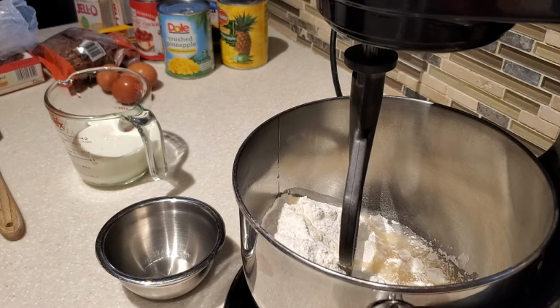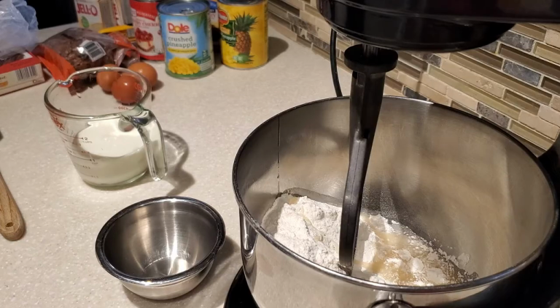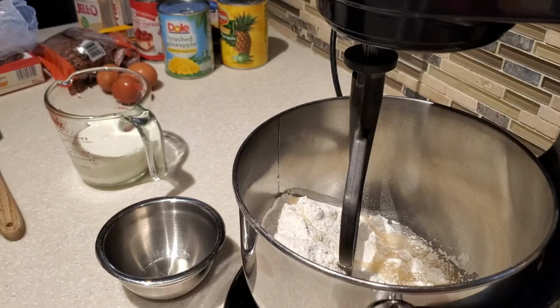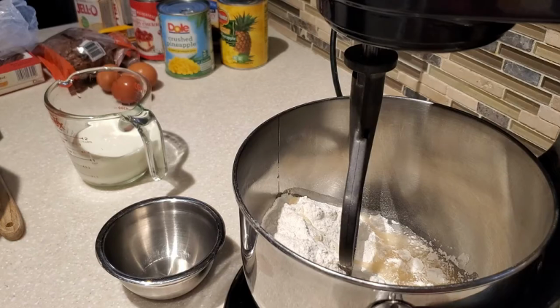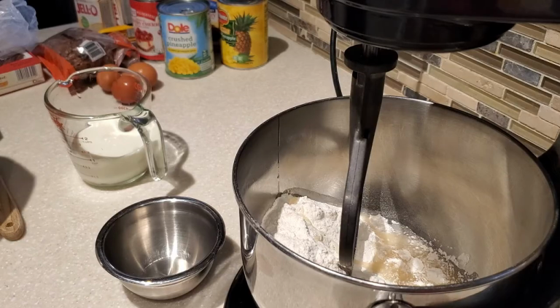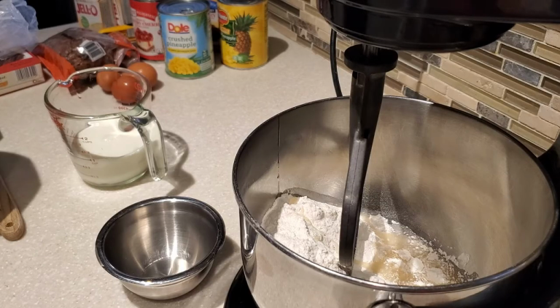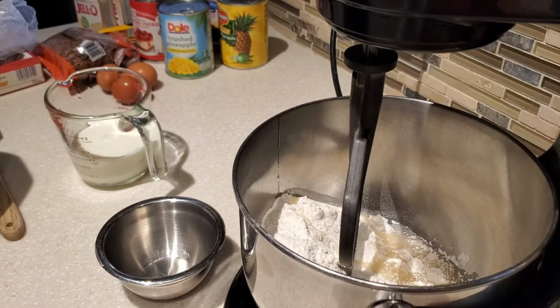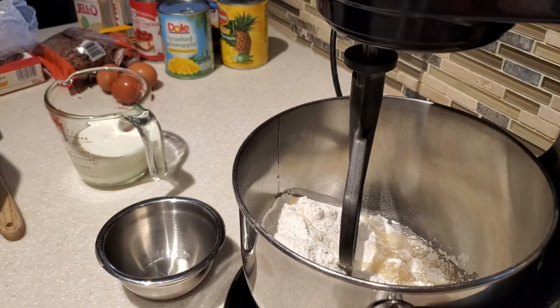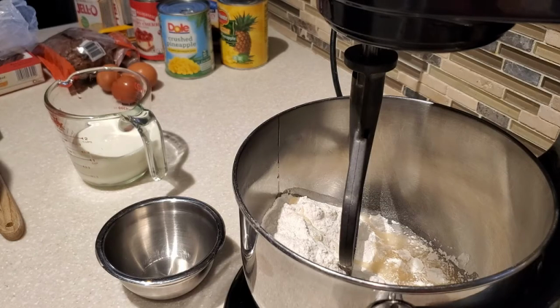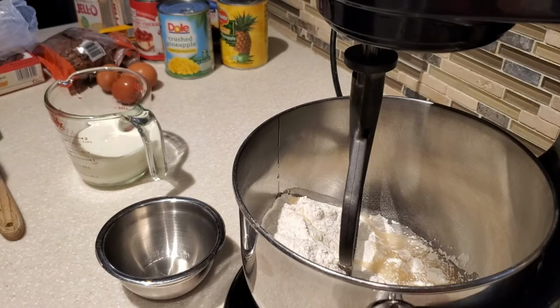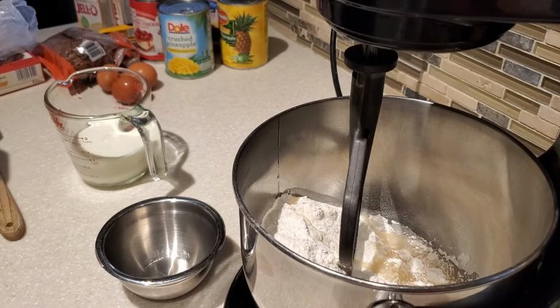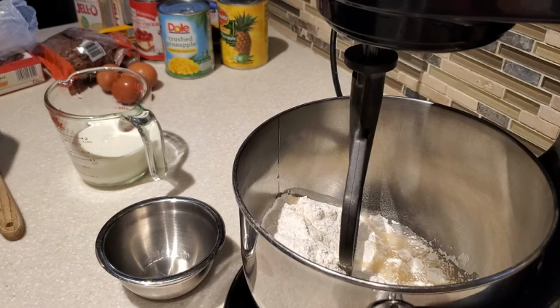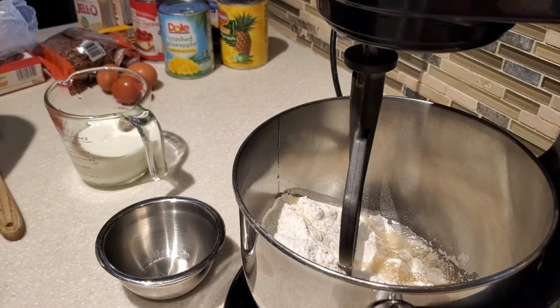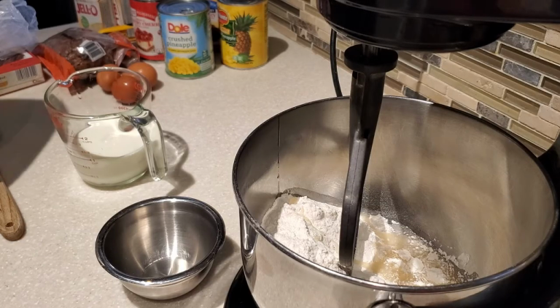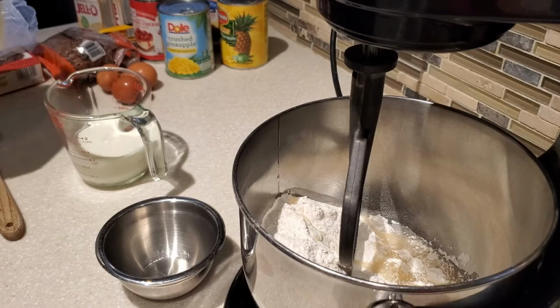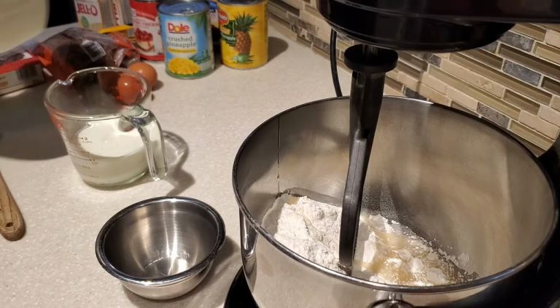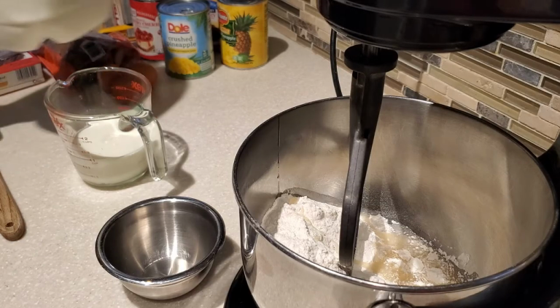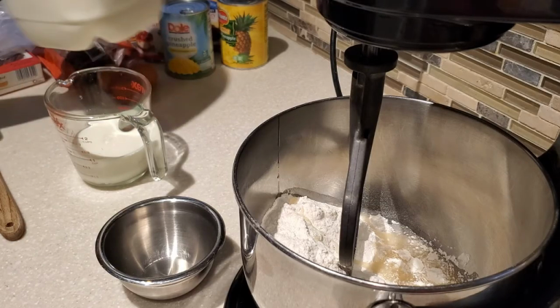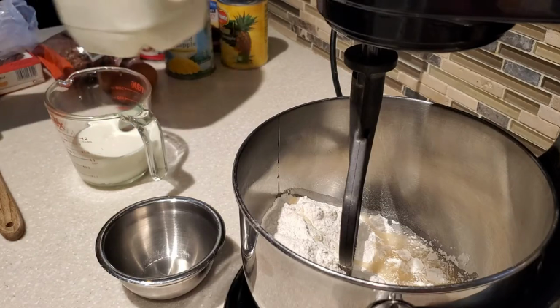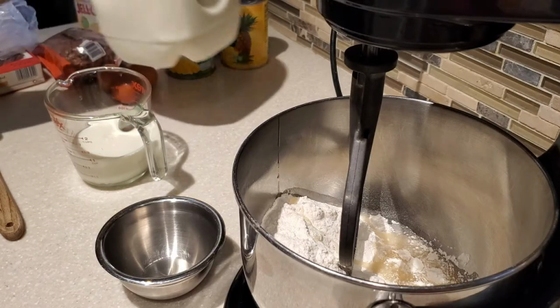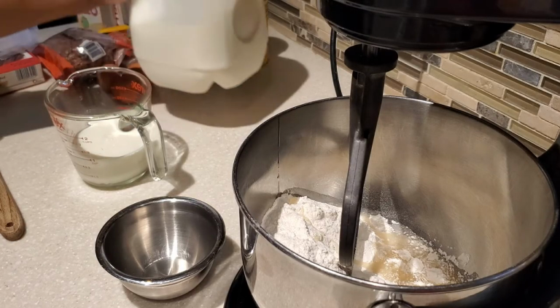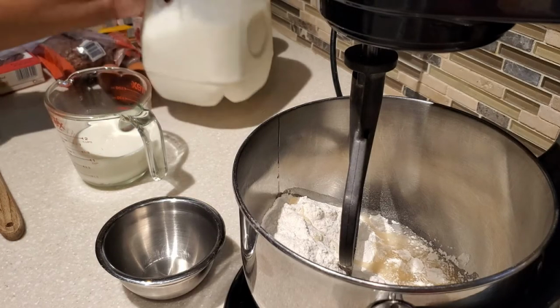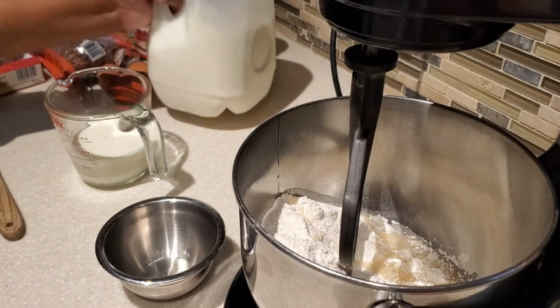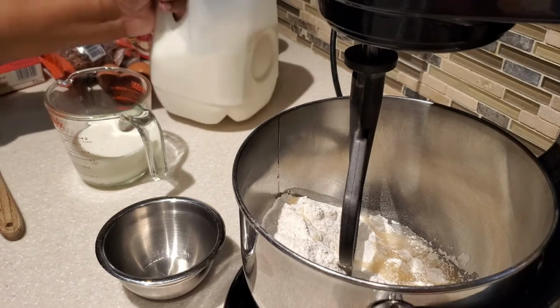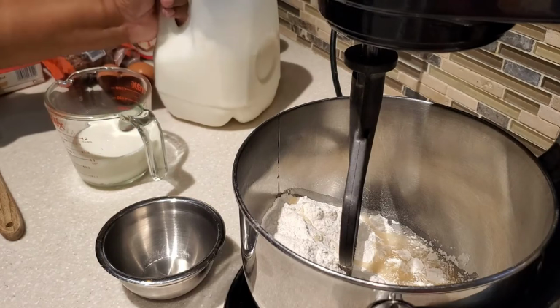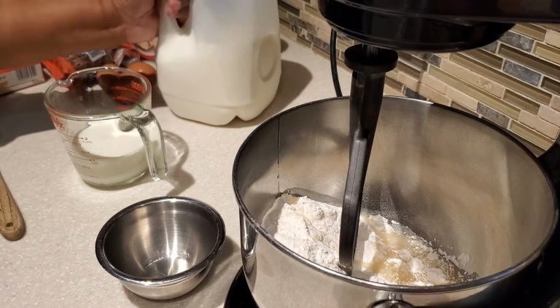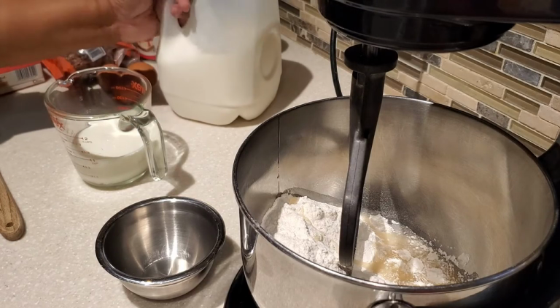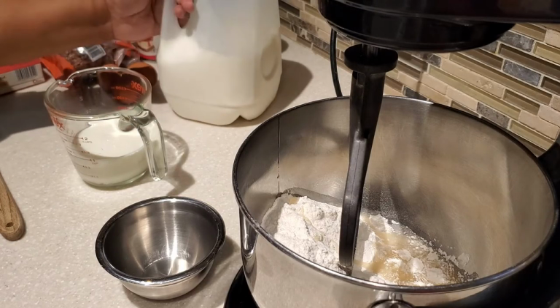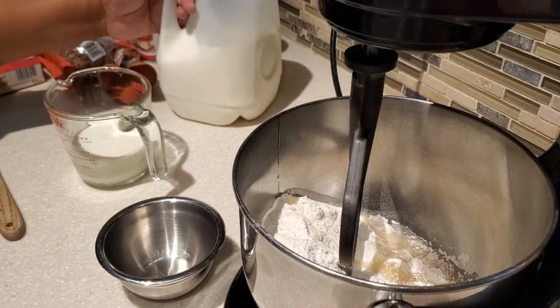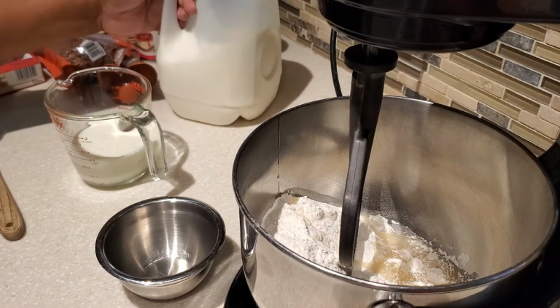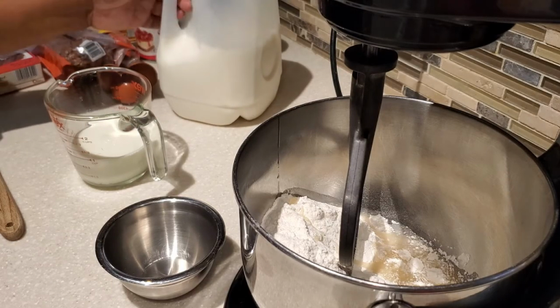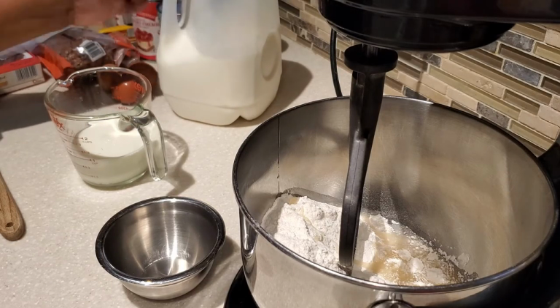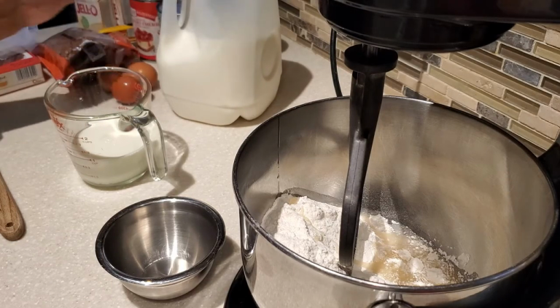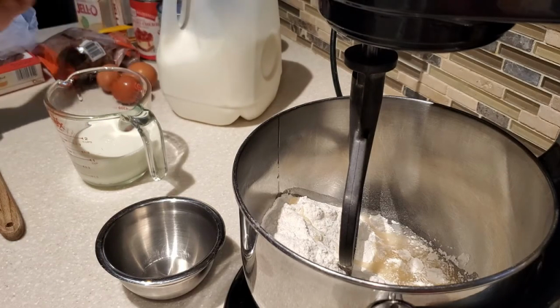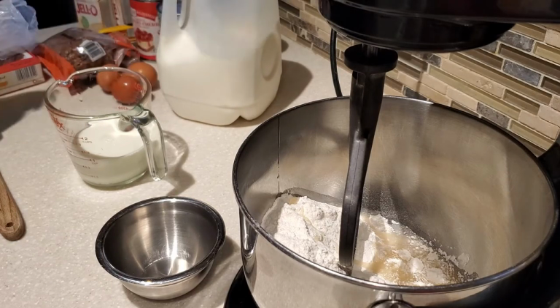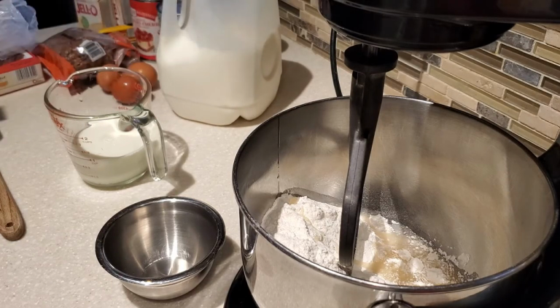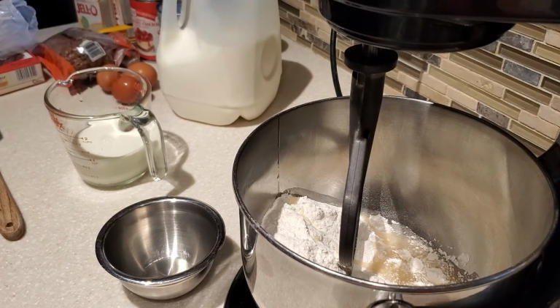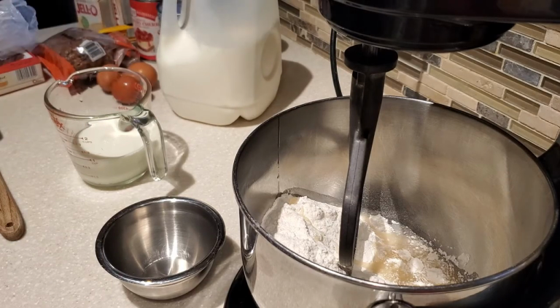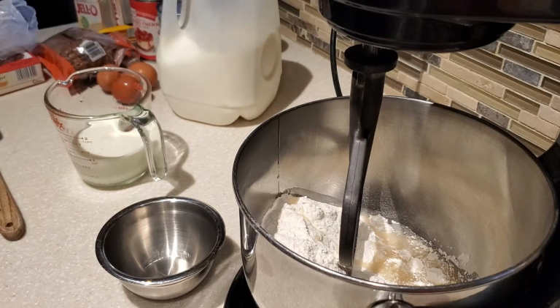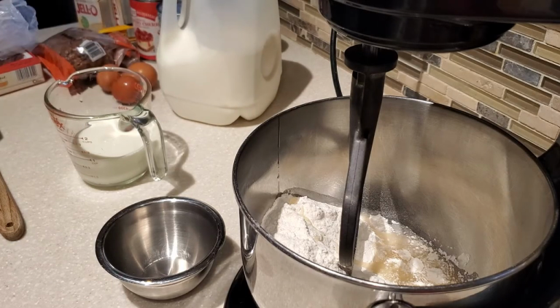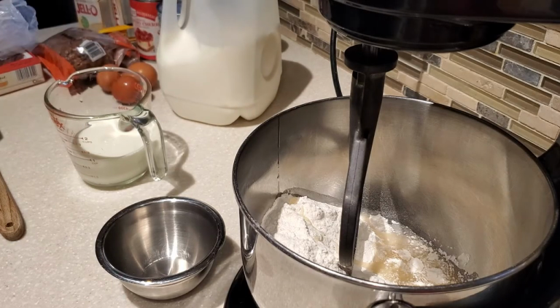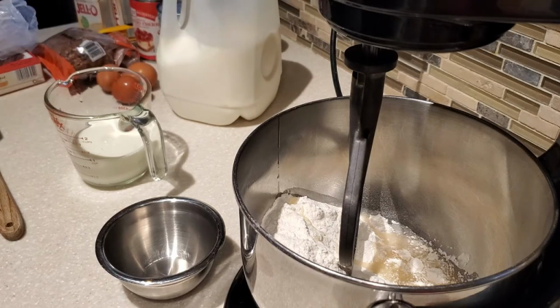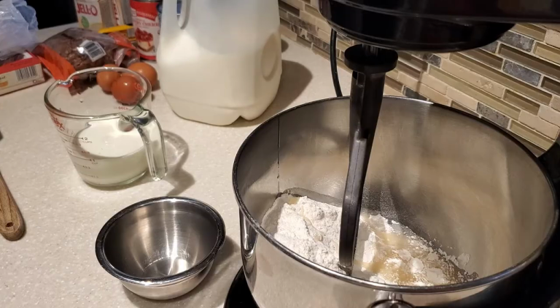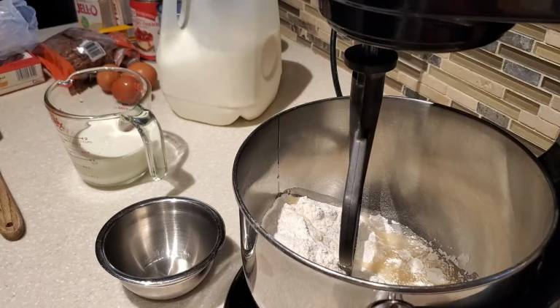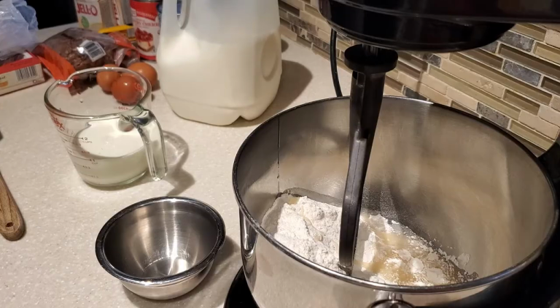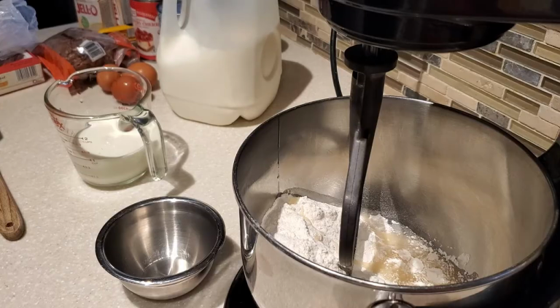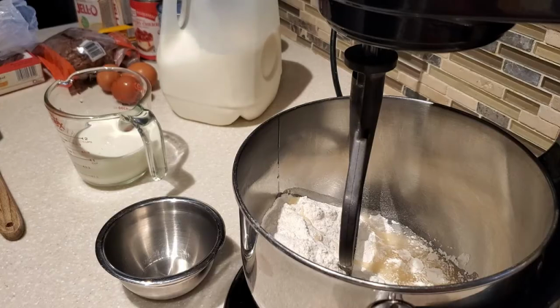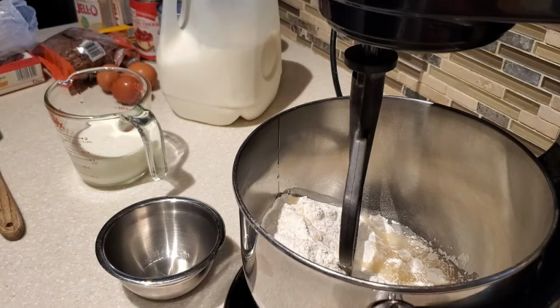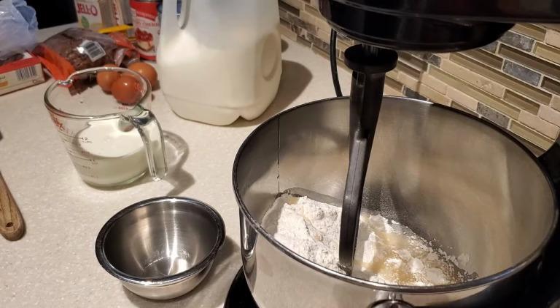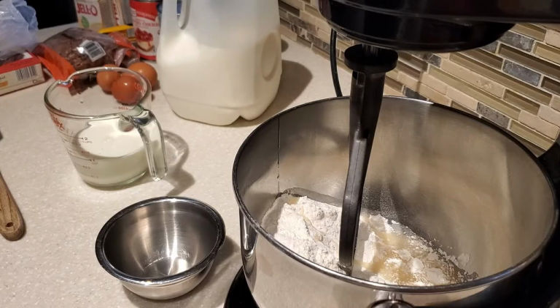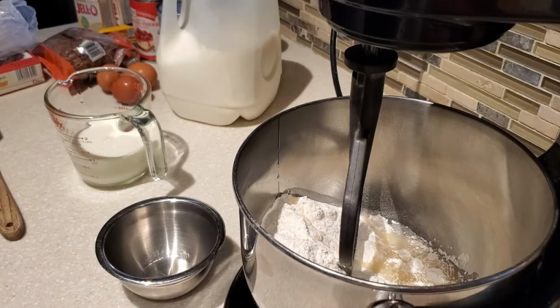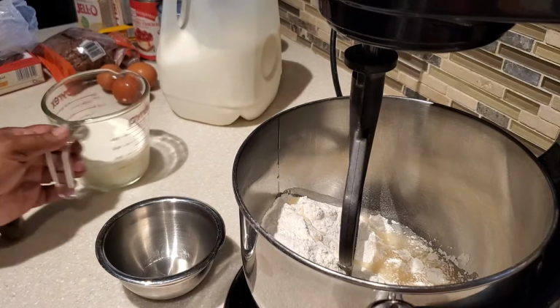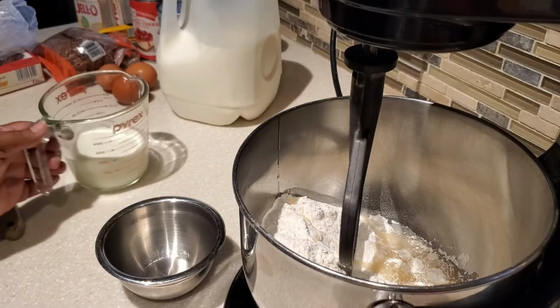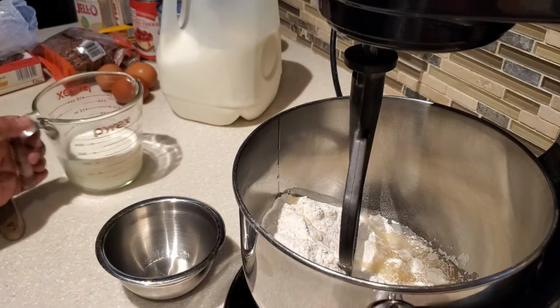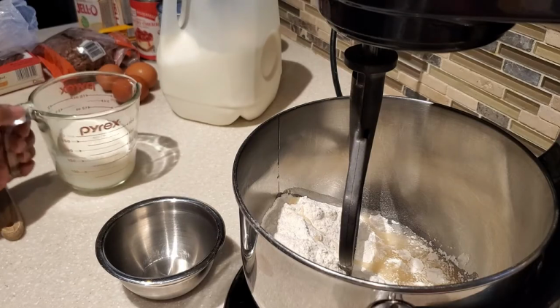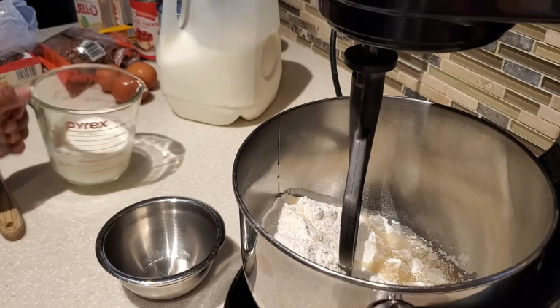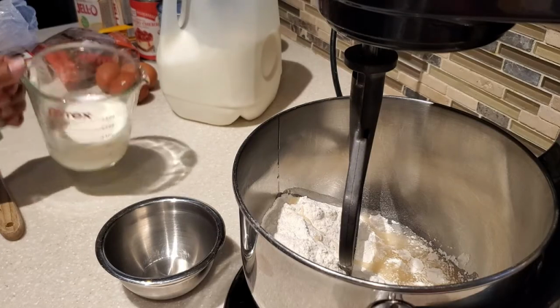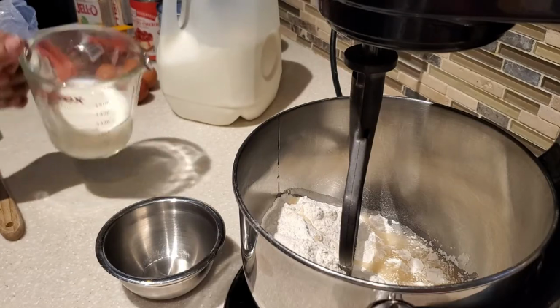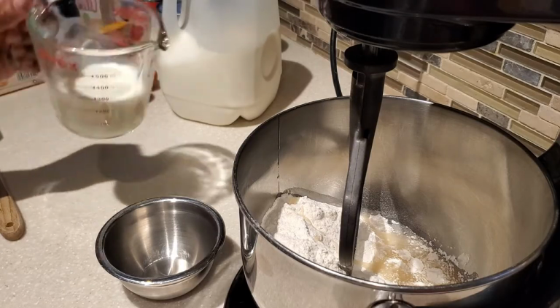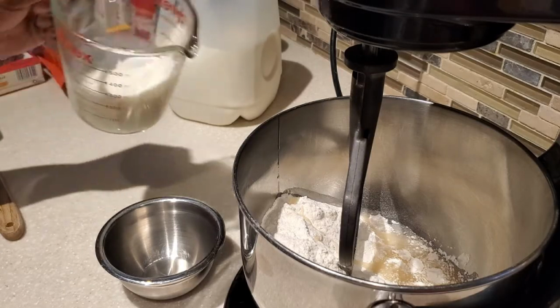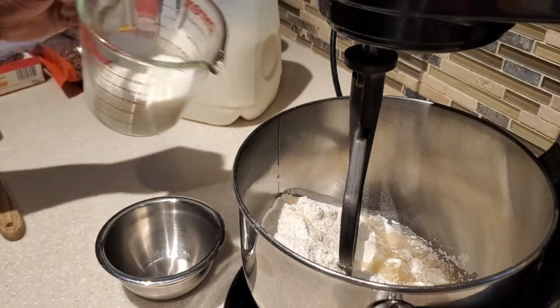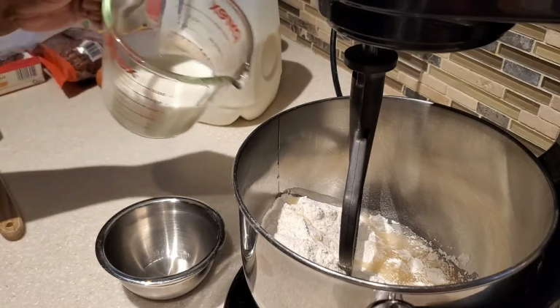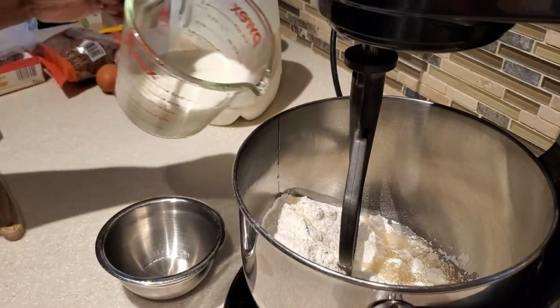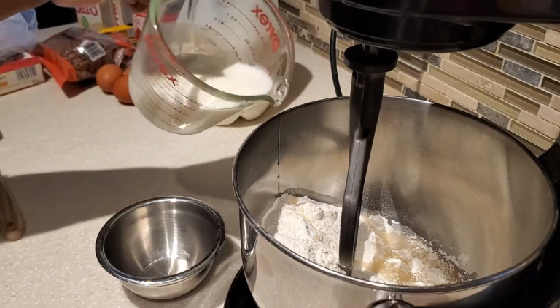So I put in the oil — we're using vegetable oil — and then I substituted the water for milk, and I'm going to be using one cup of milk.